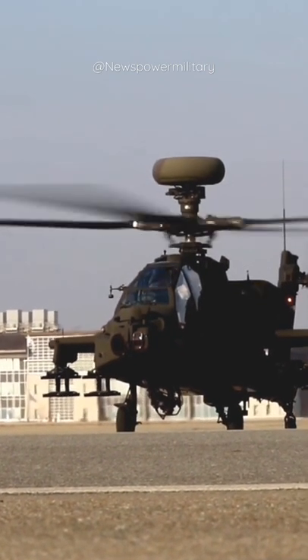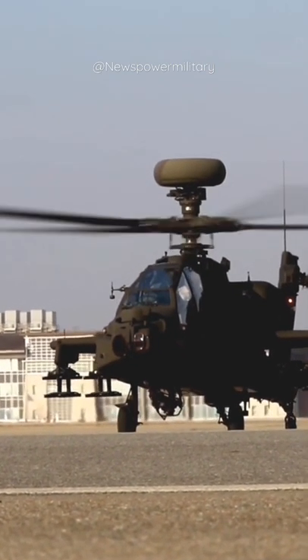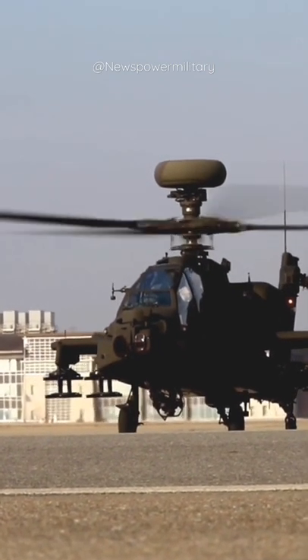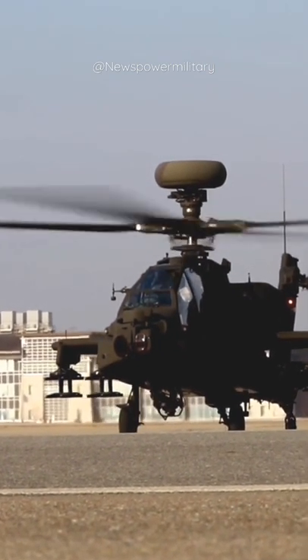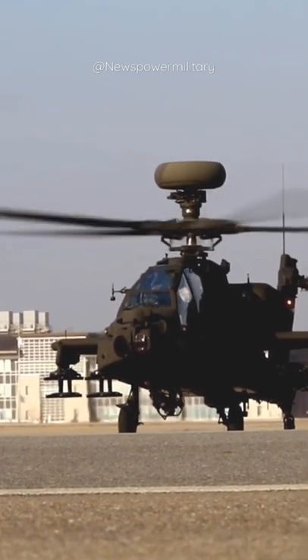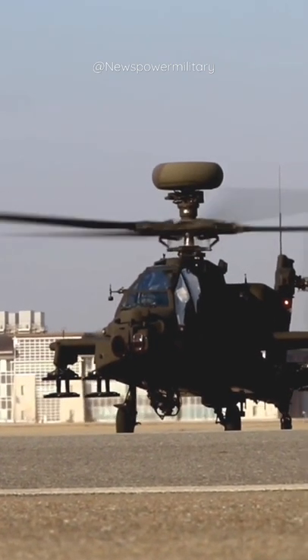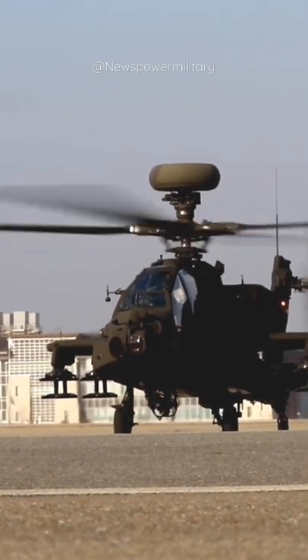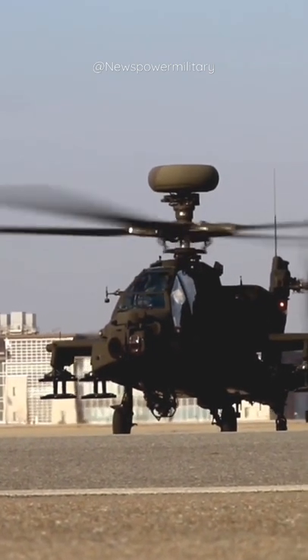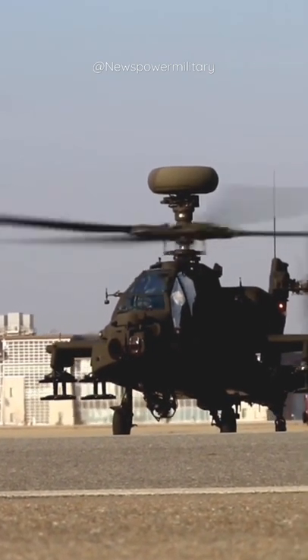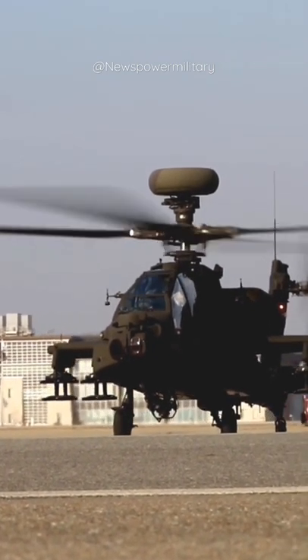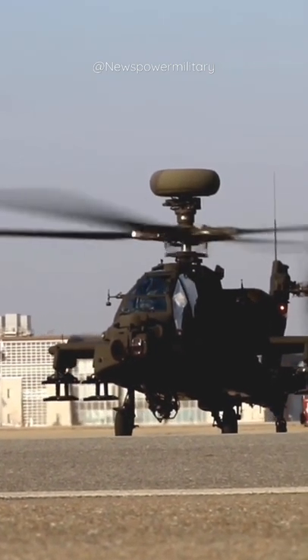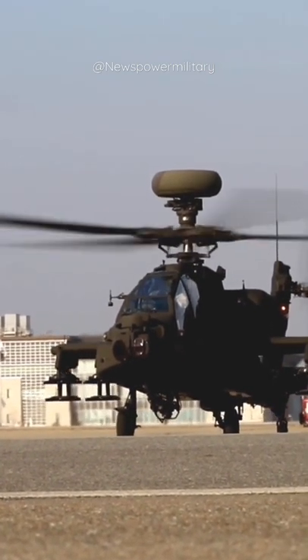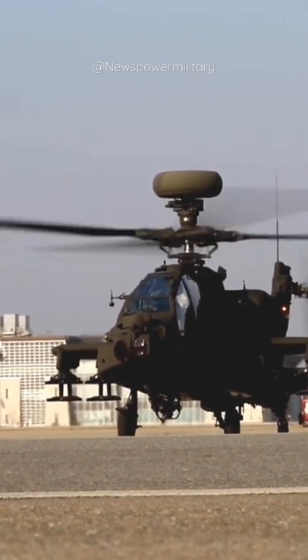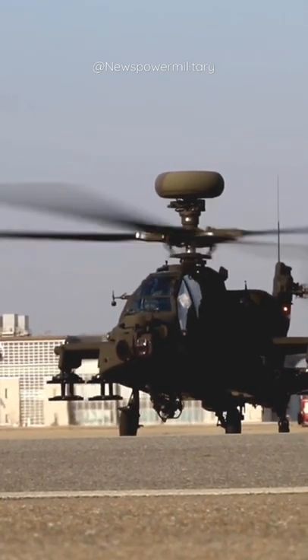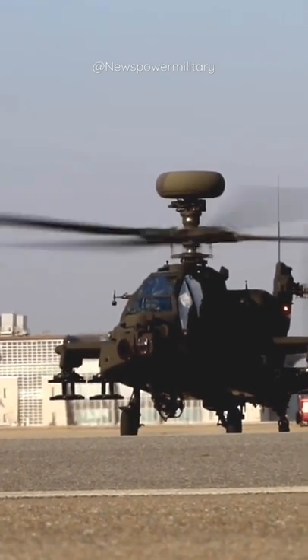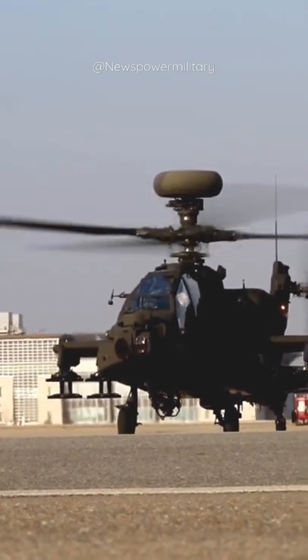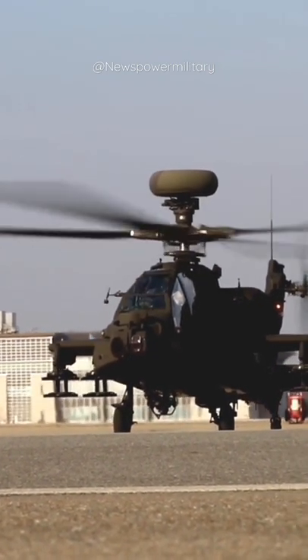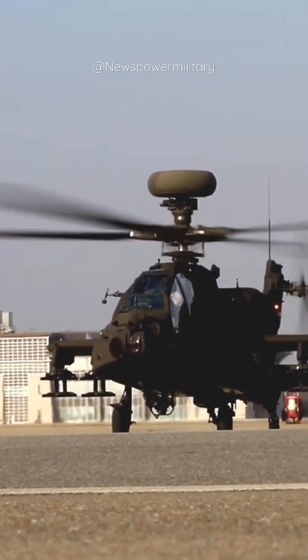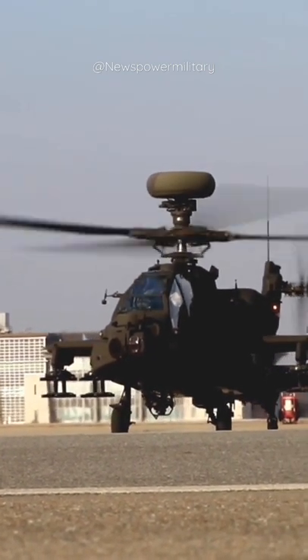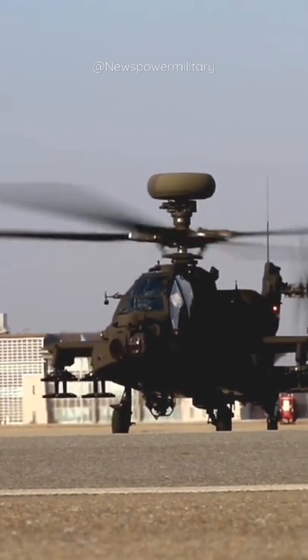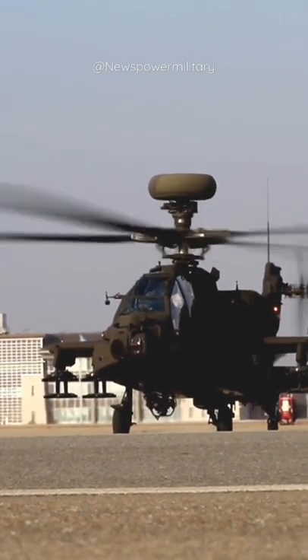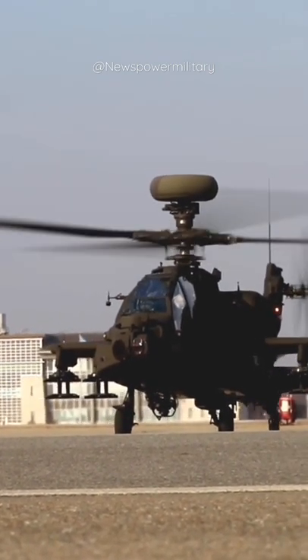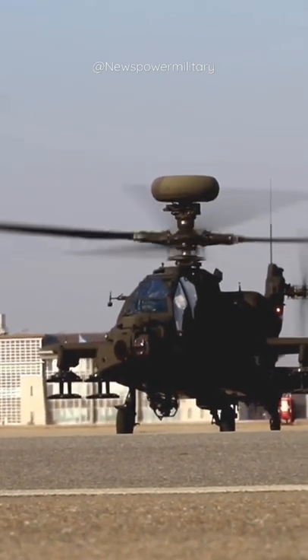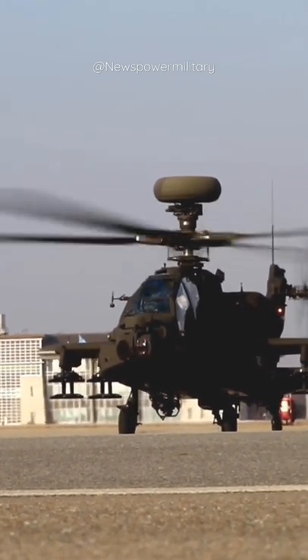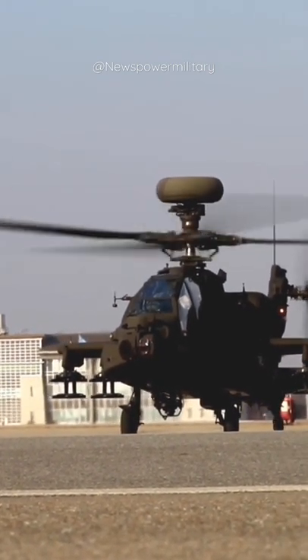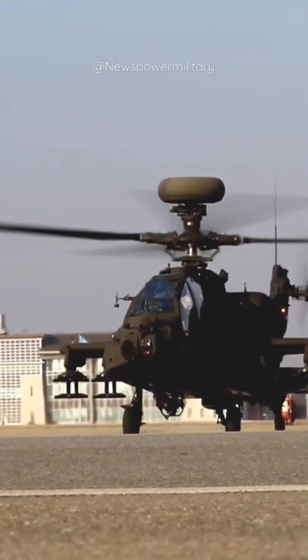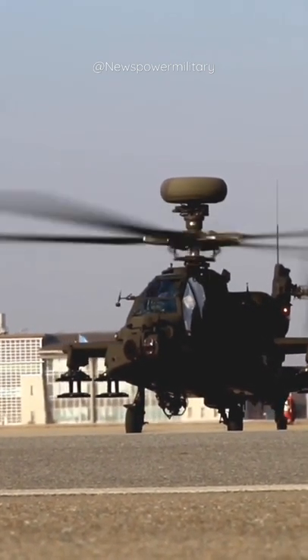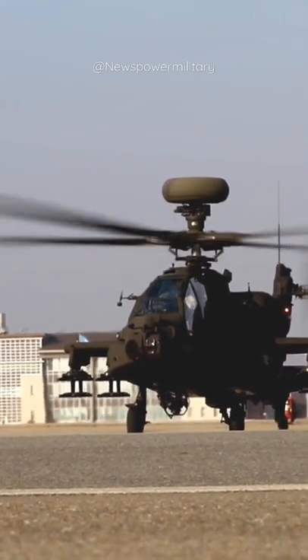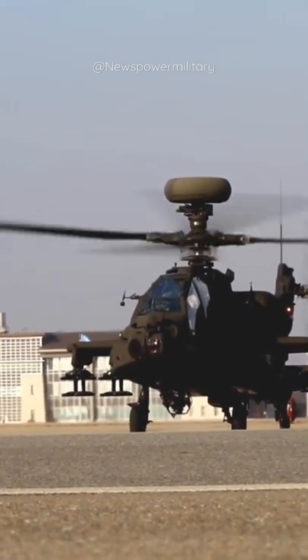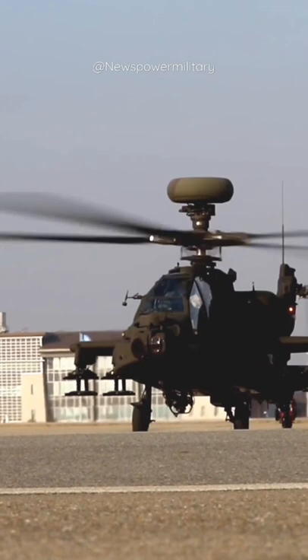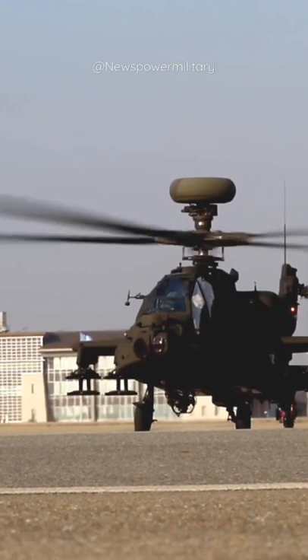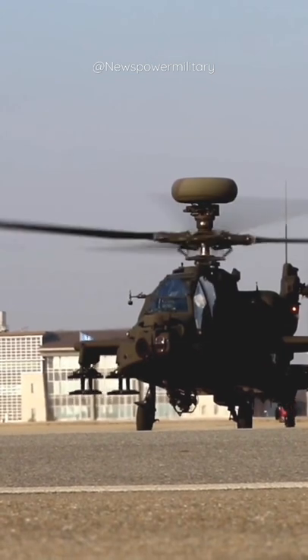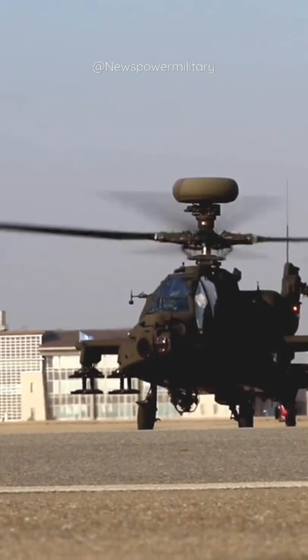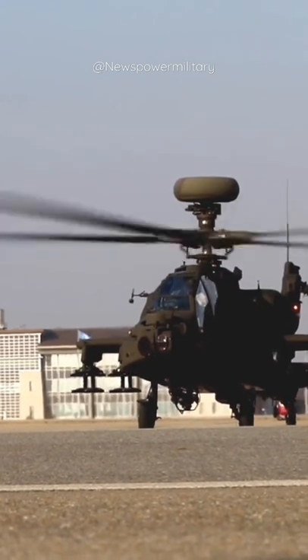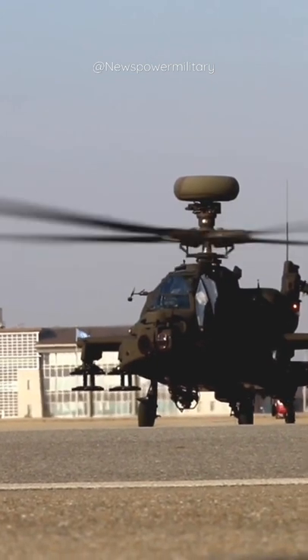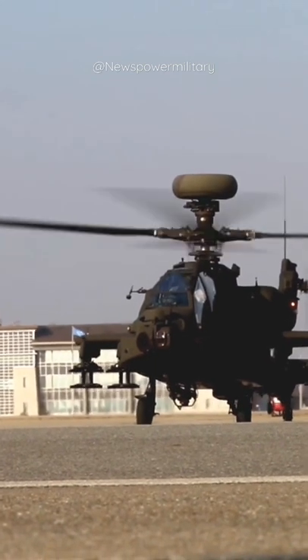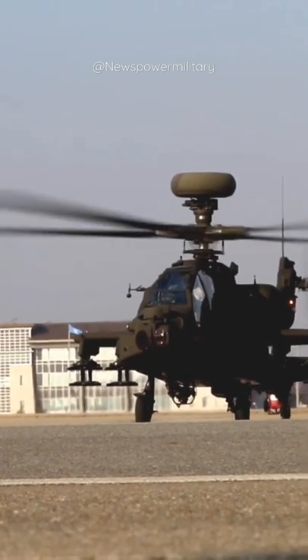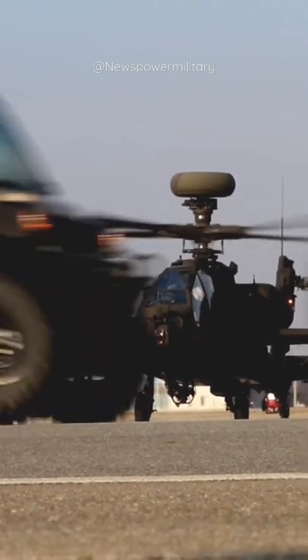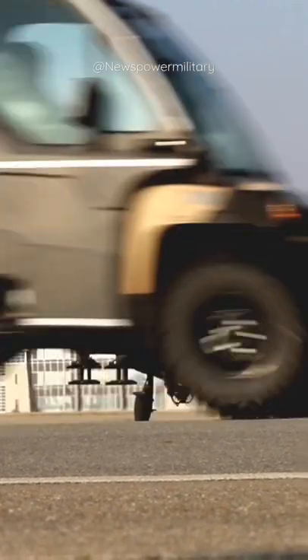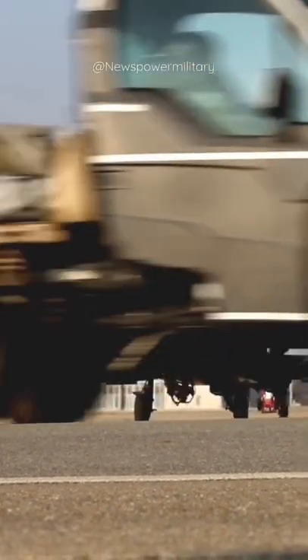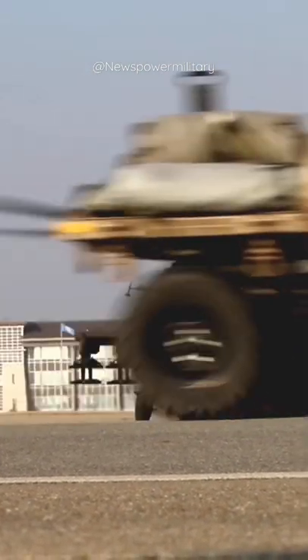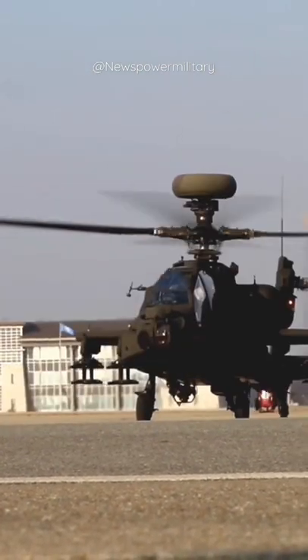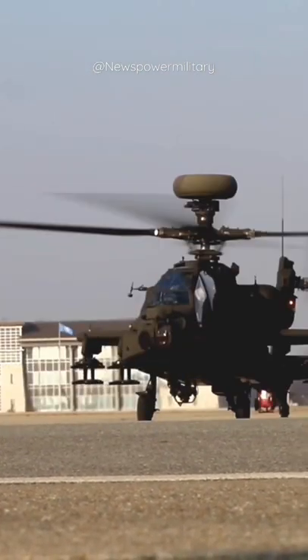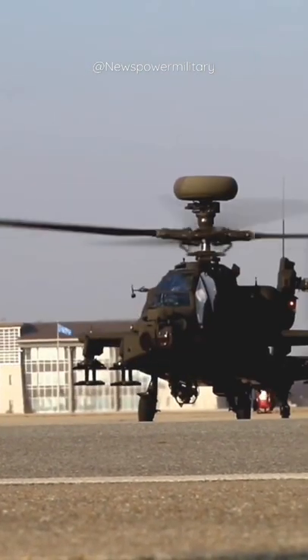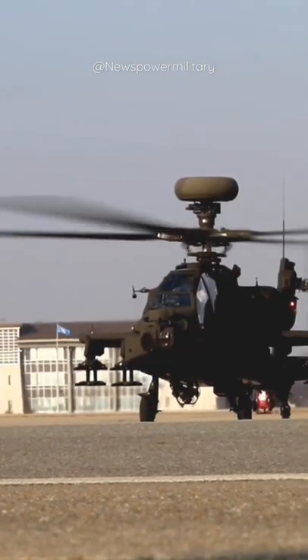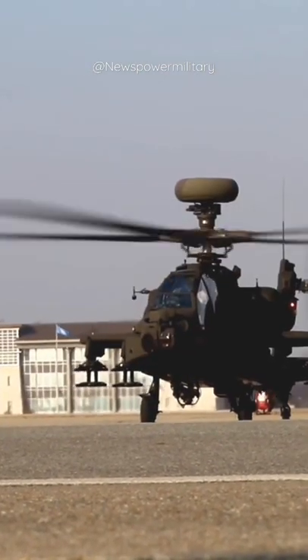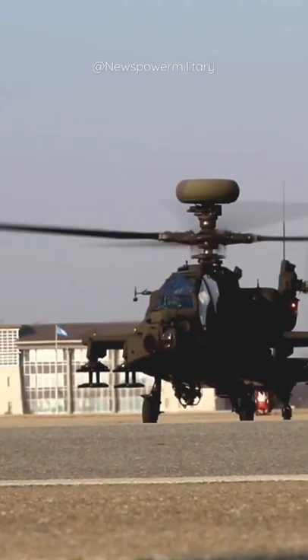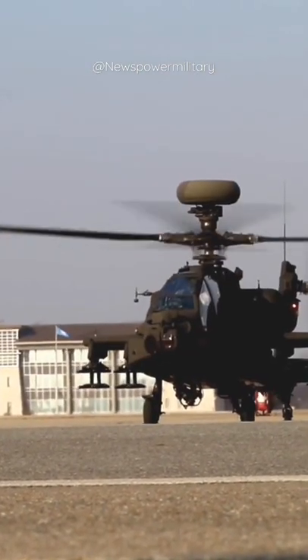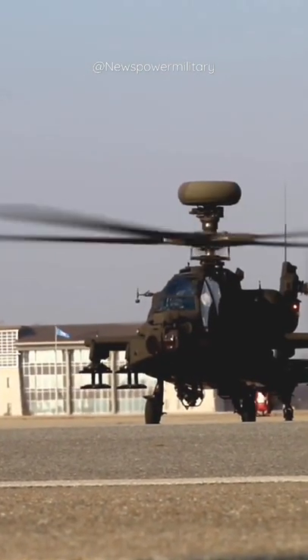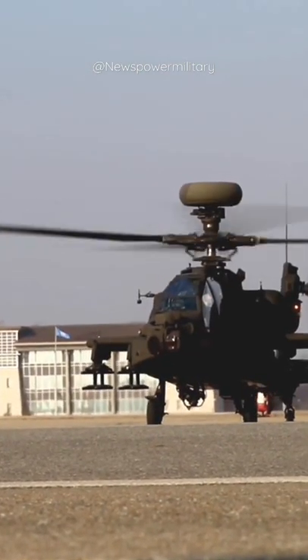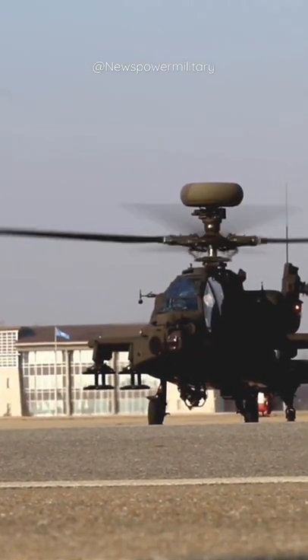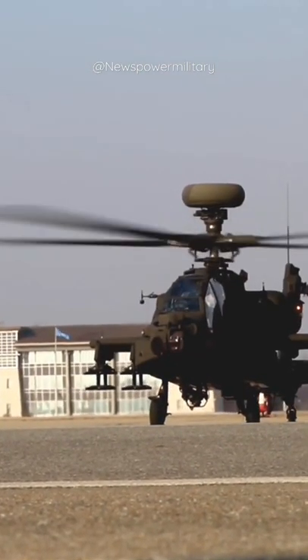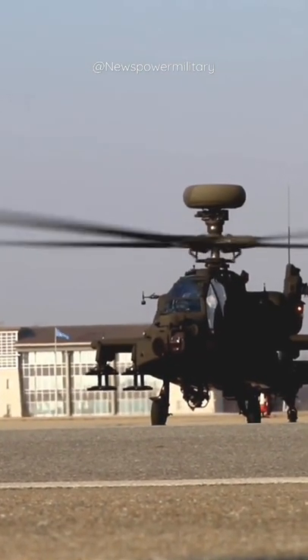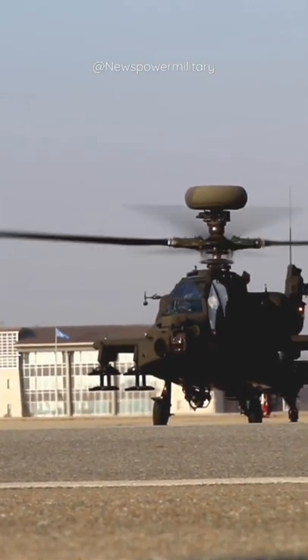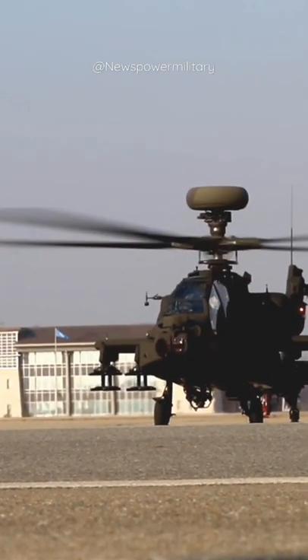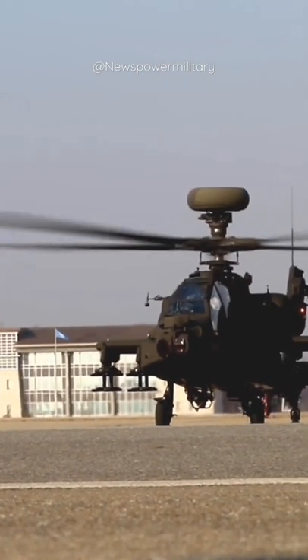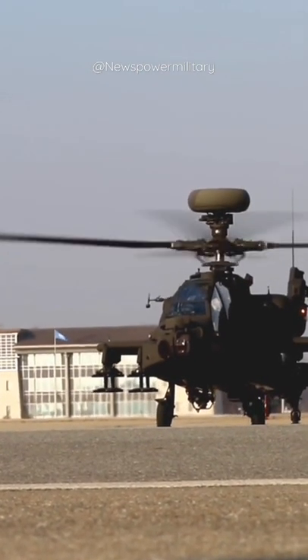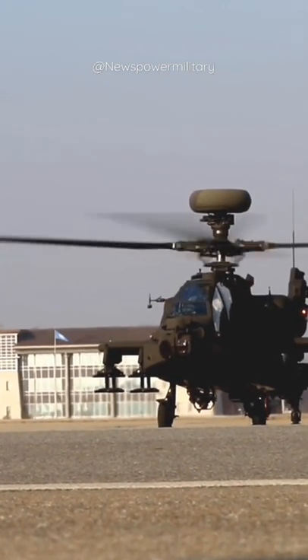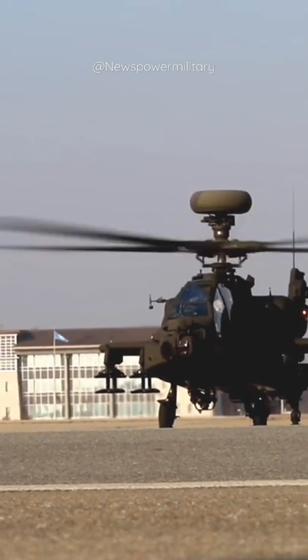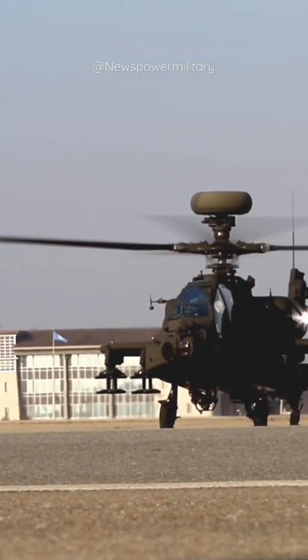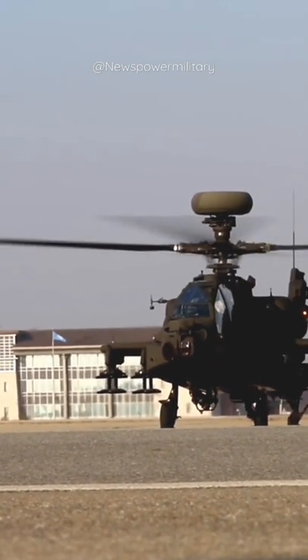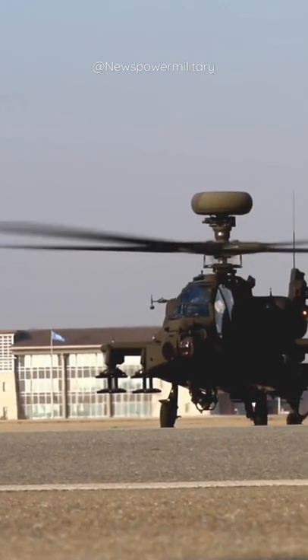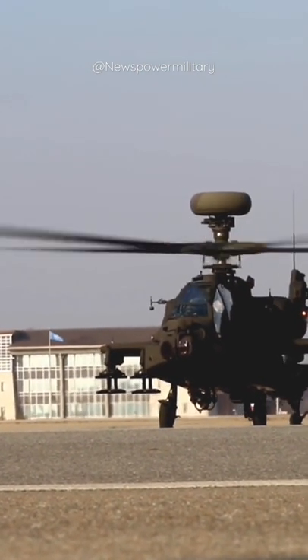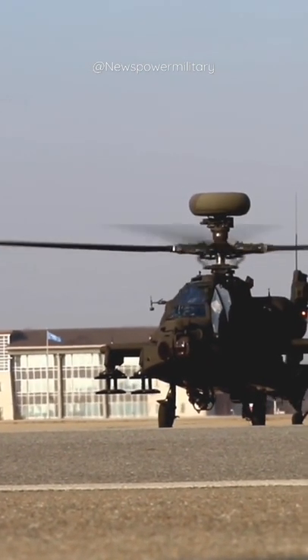The U.S. Army plans to upgrade a total of 634 AH-64D helicopters to the AH-64E standard.